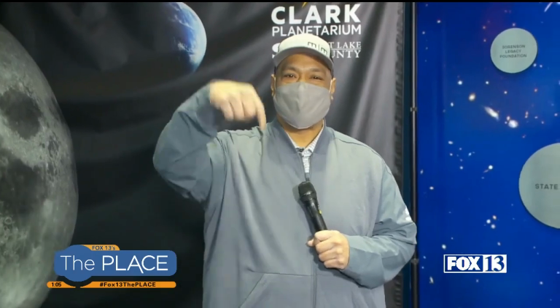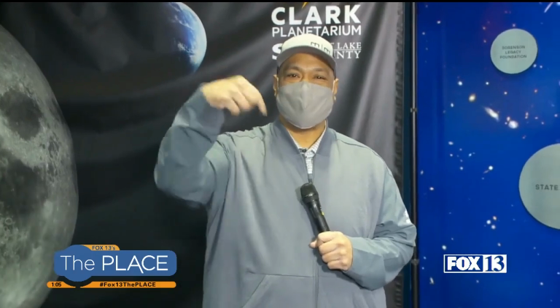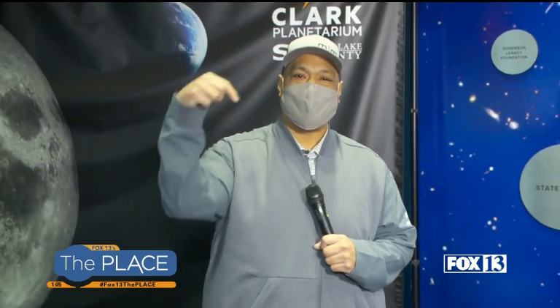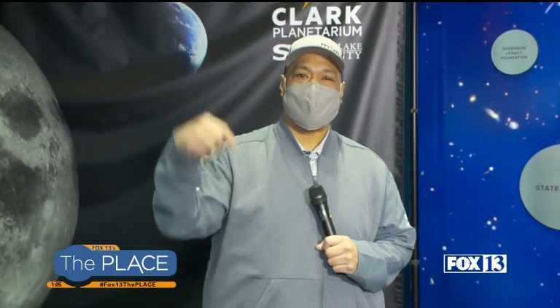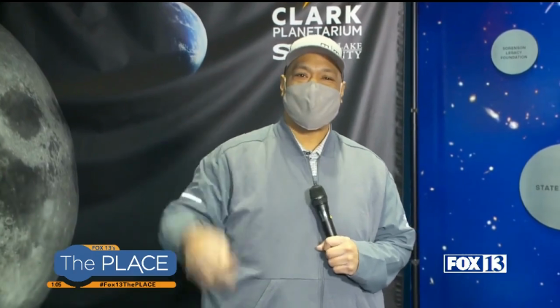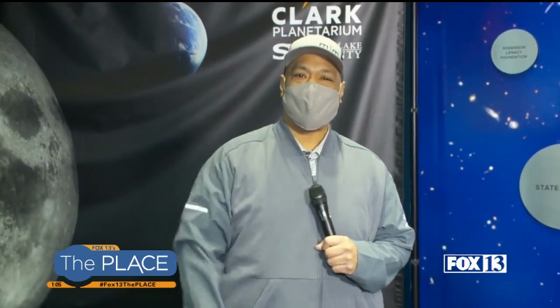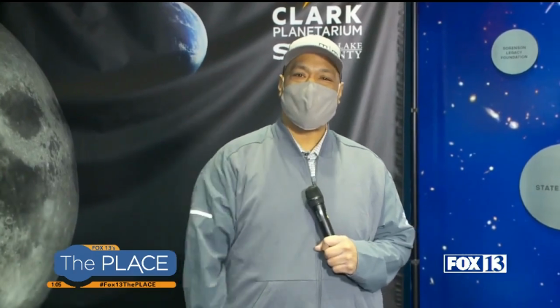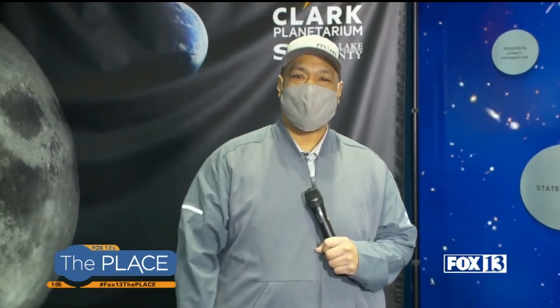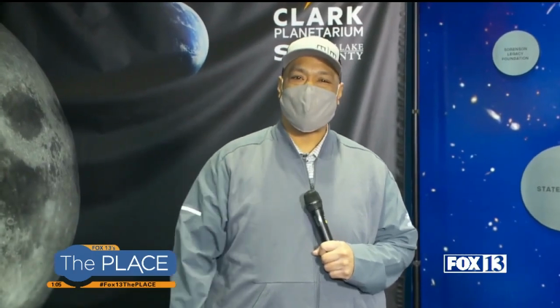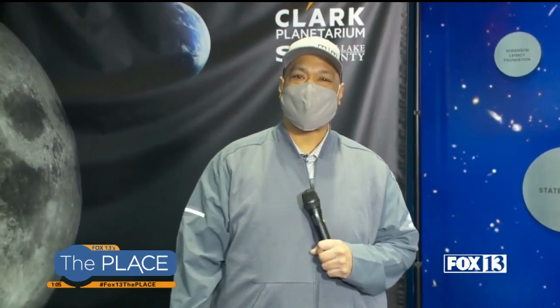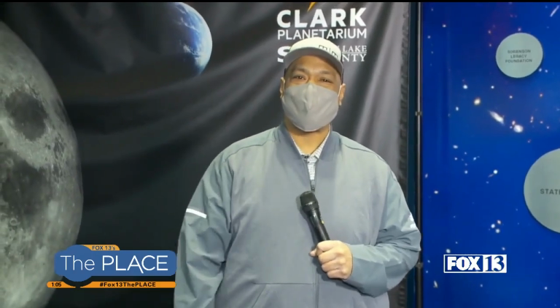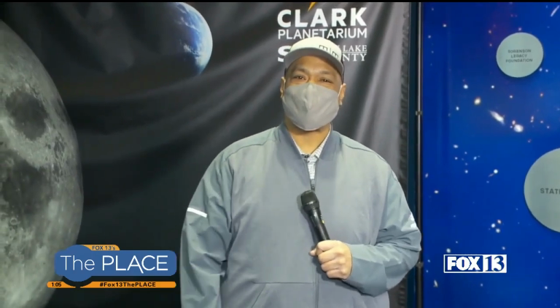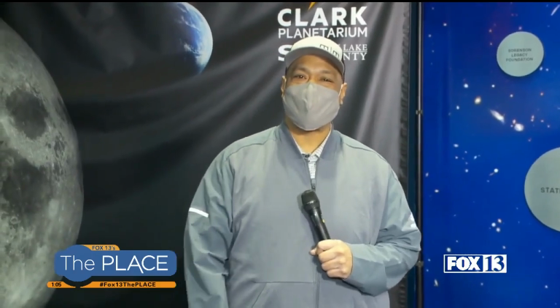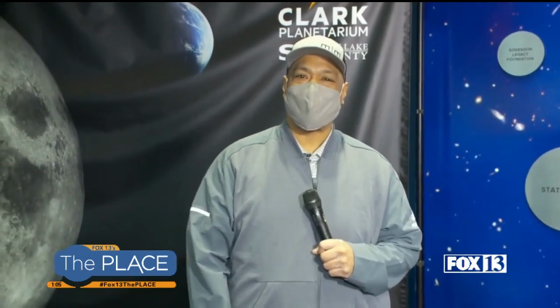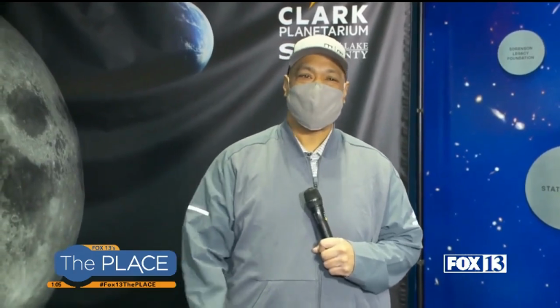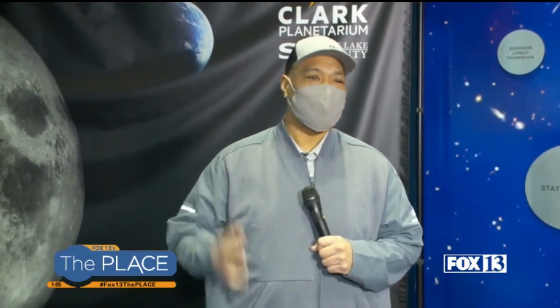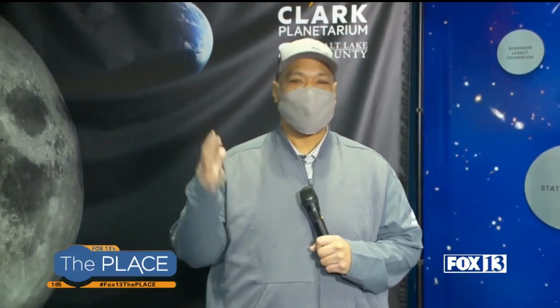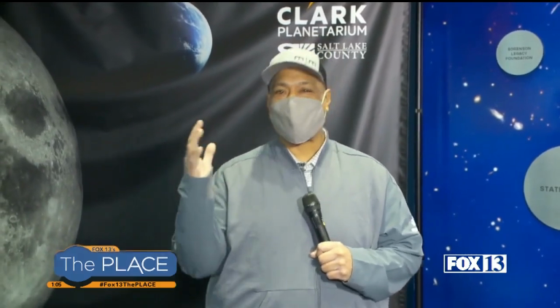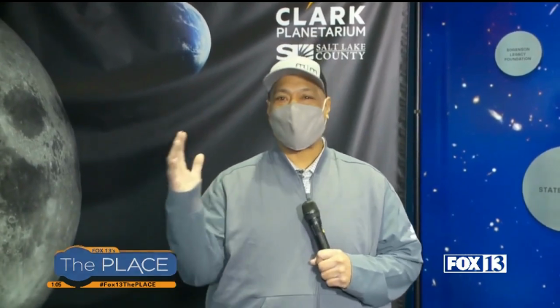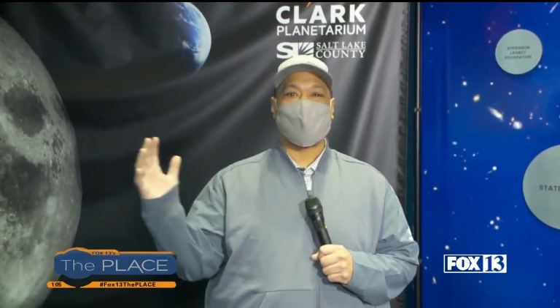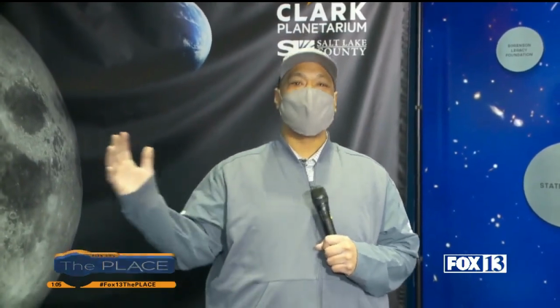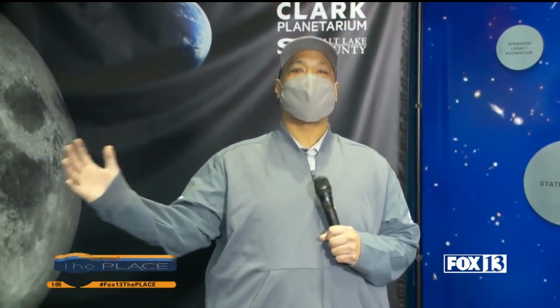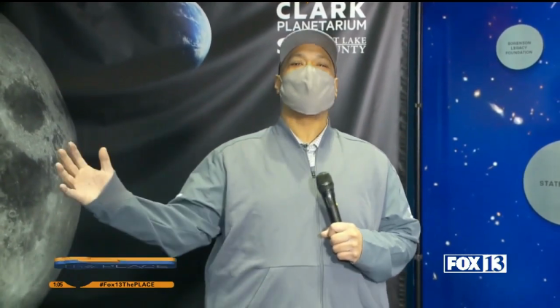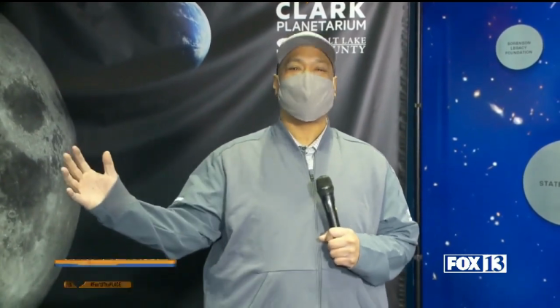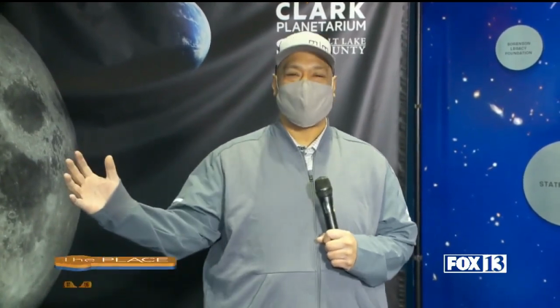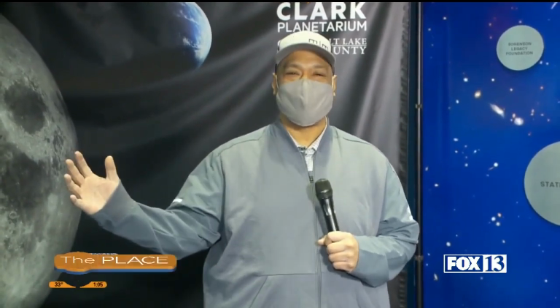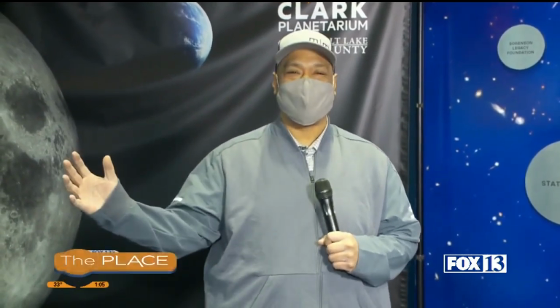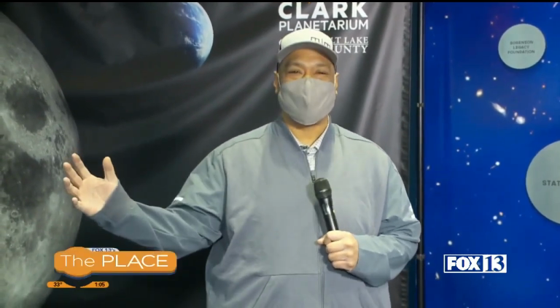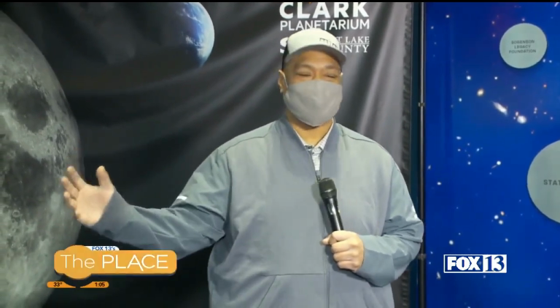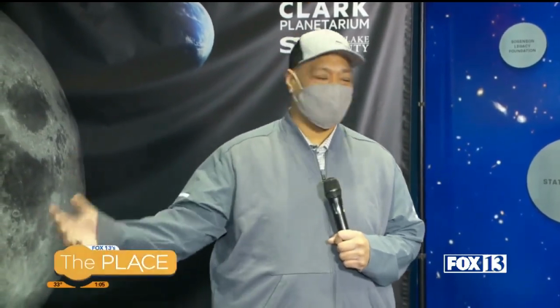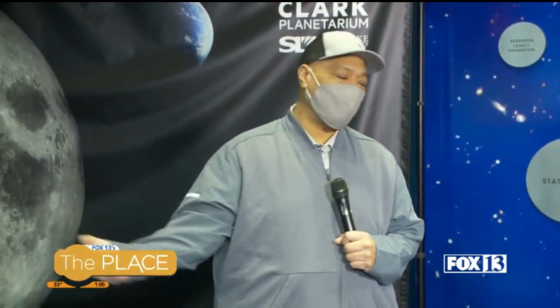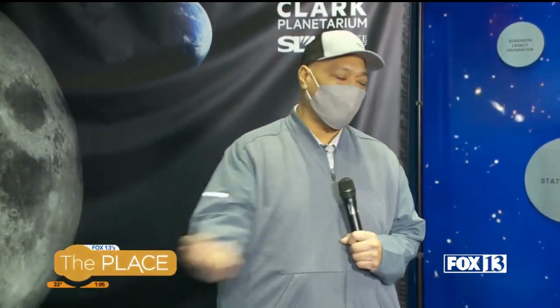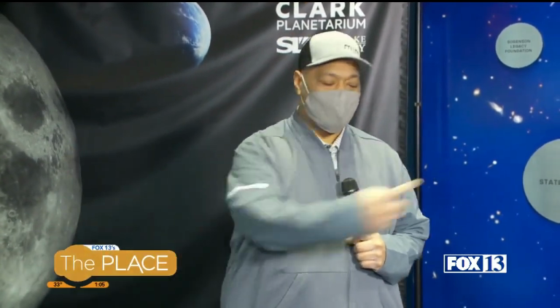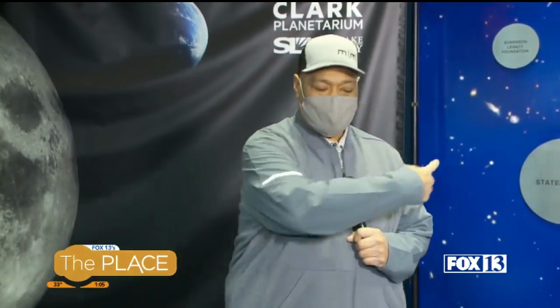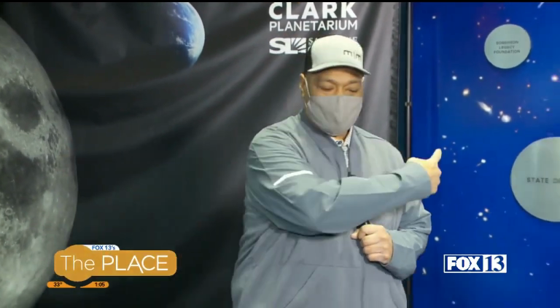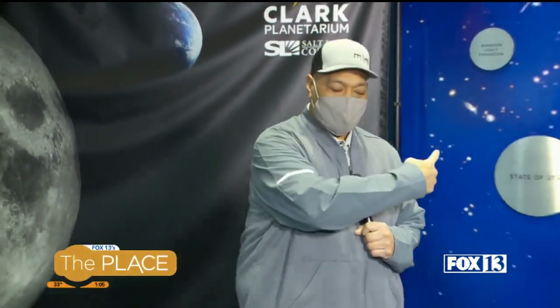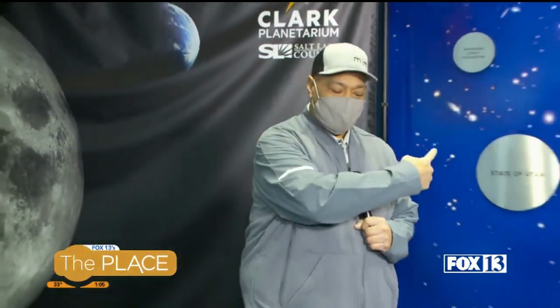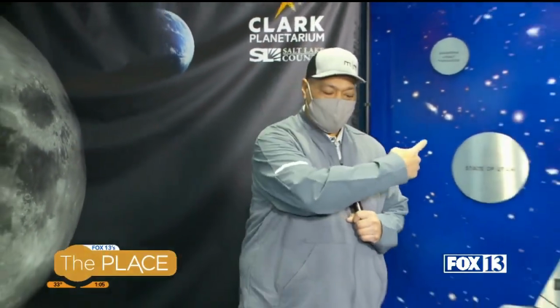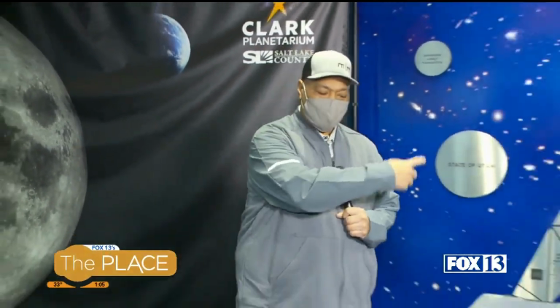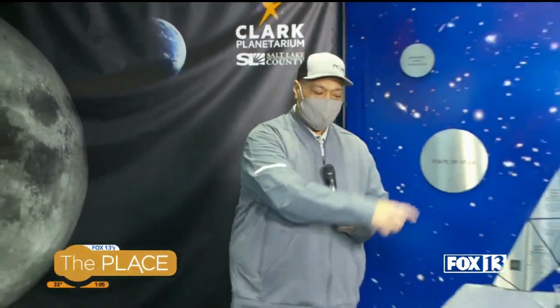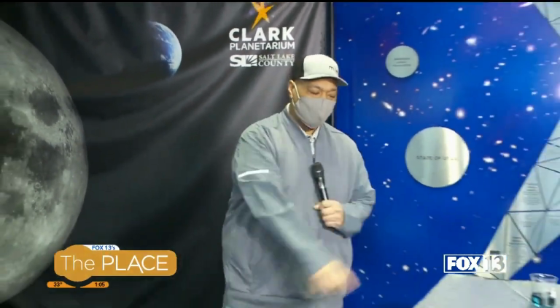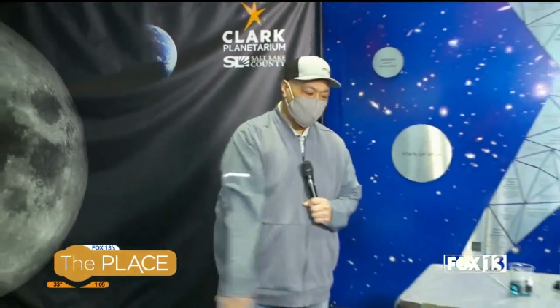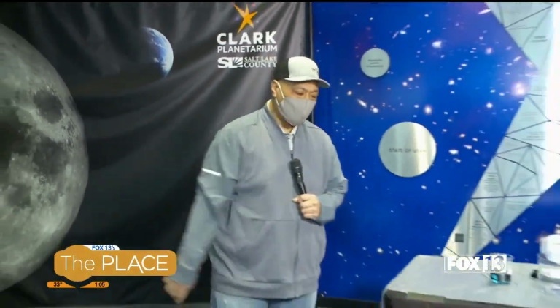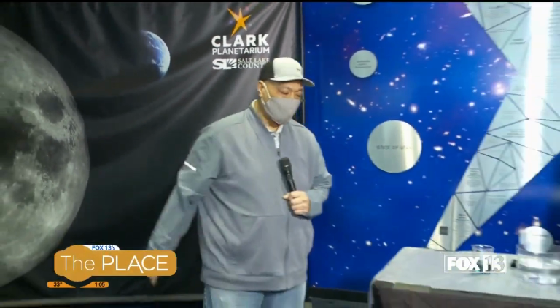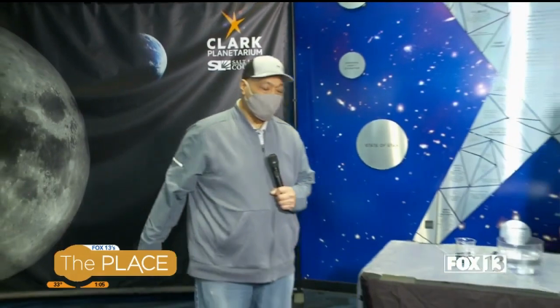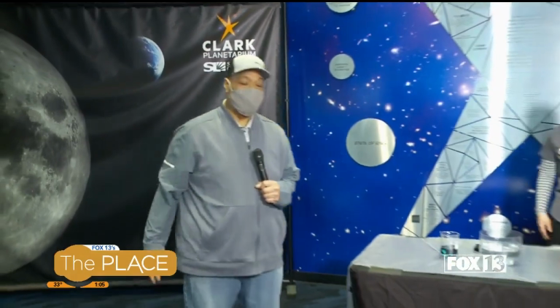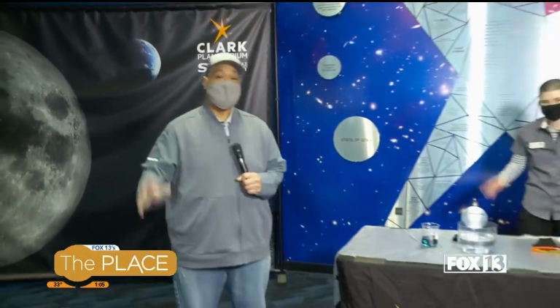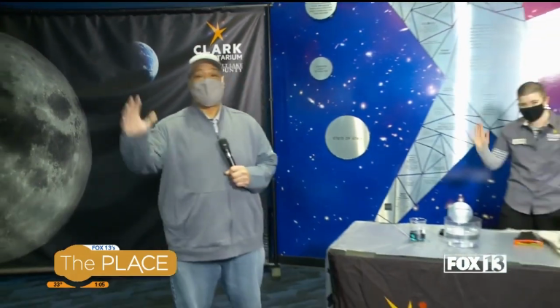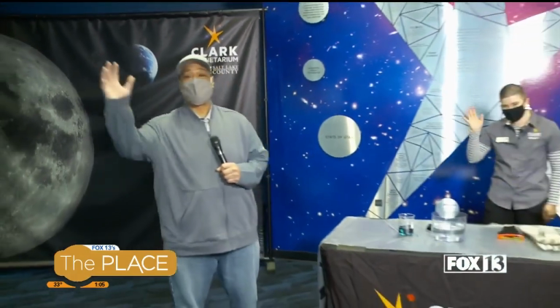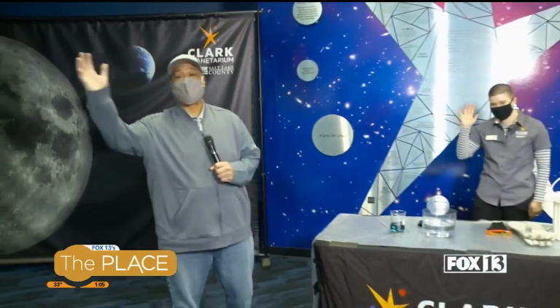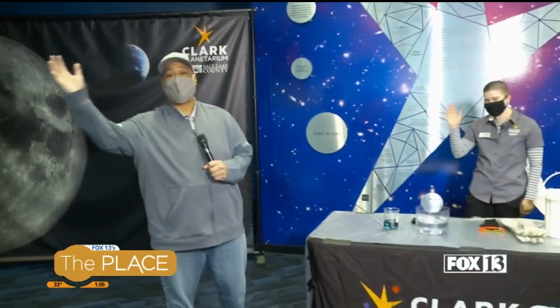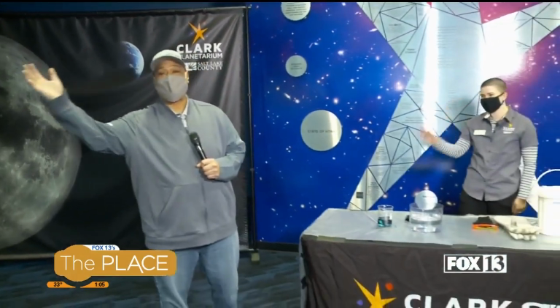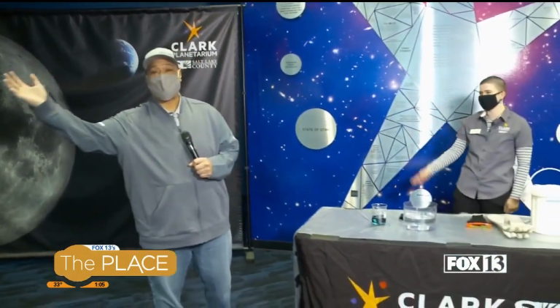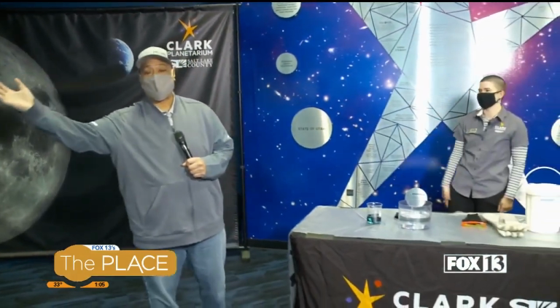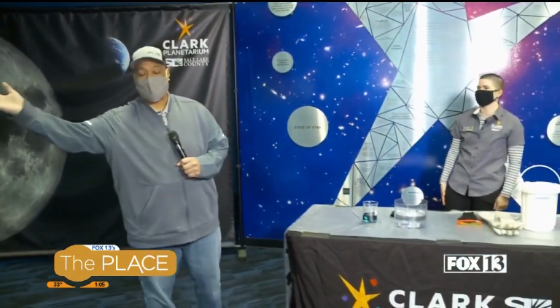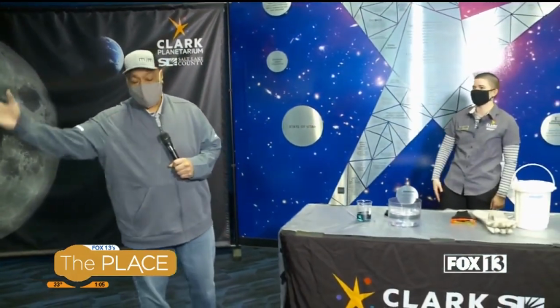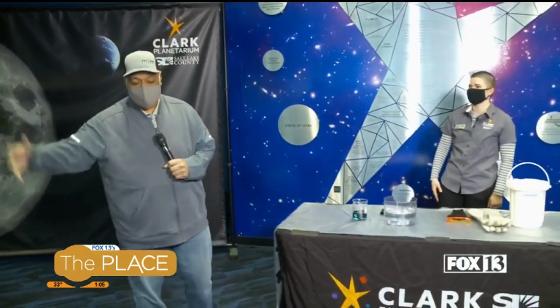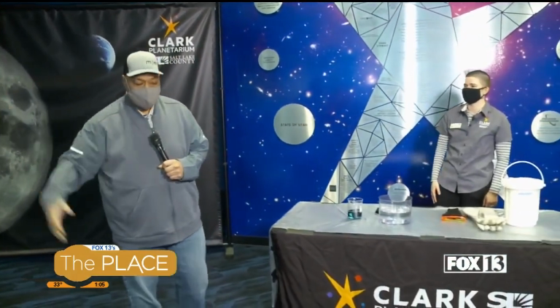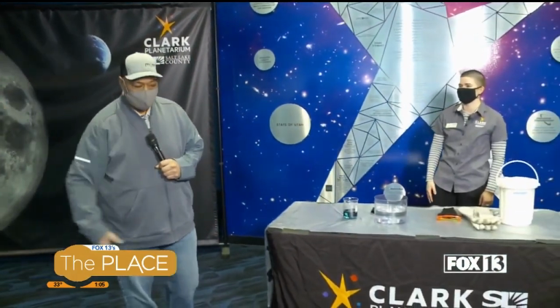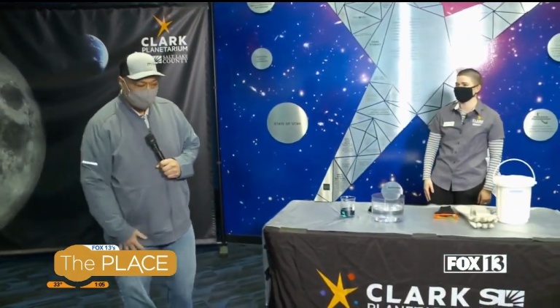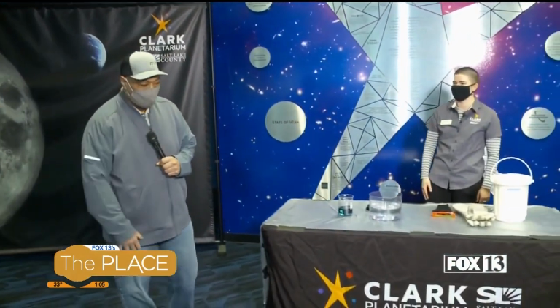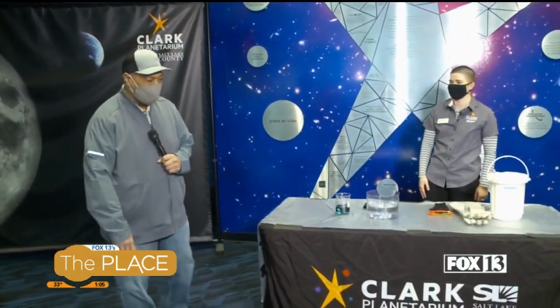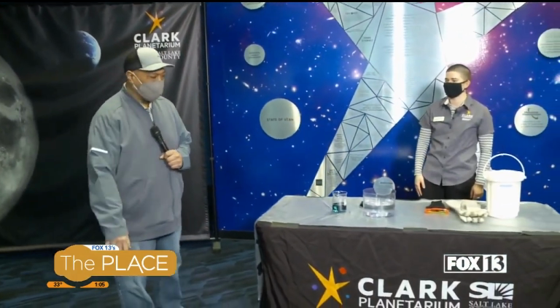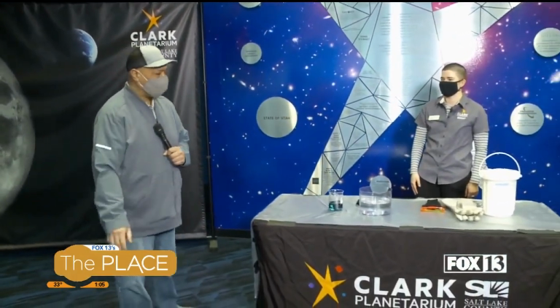Today it's the place for learning. Good friend of the show, Cynthia, is here. We're at the Clark Planetarium.